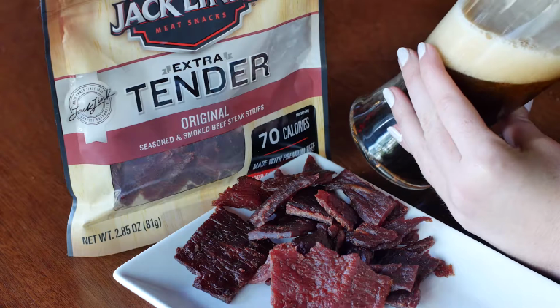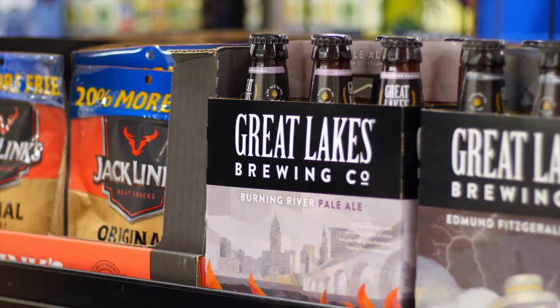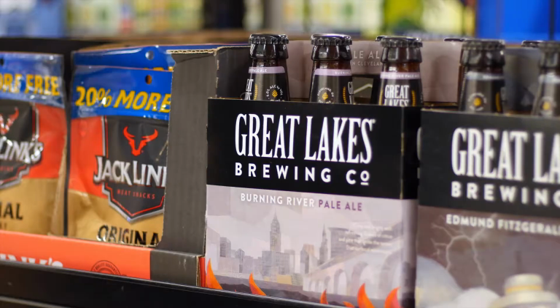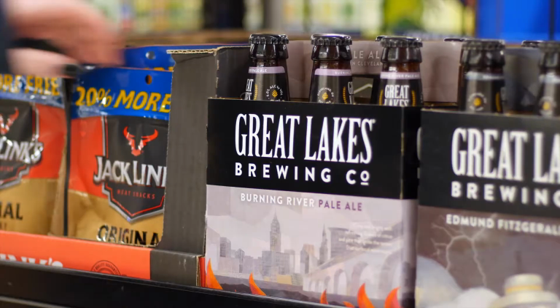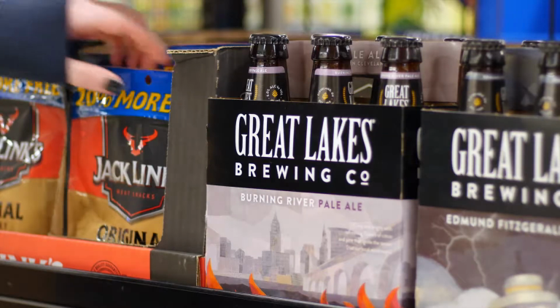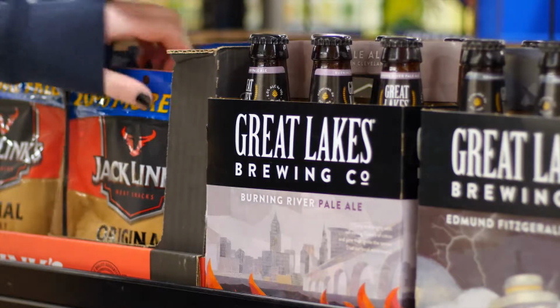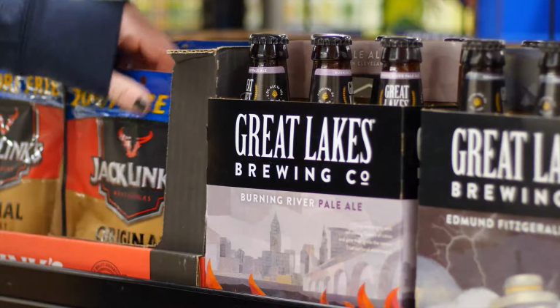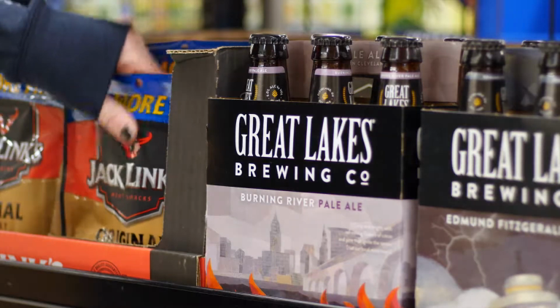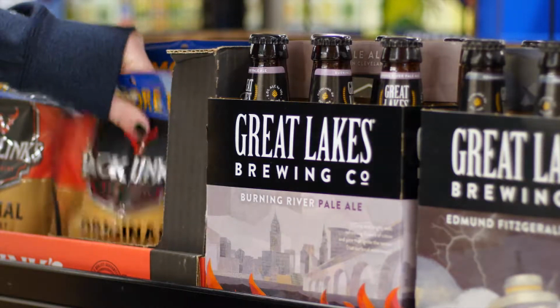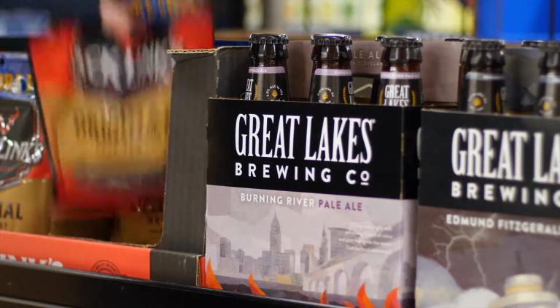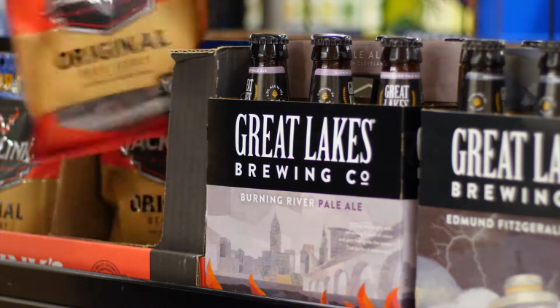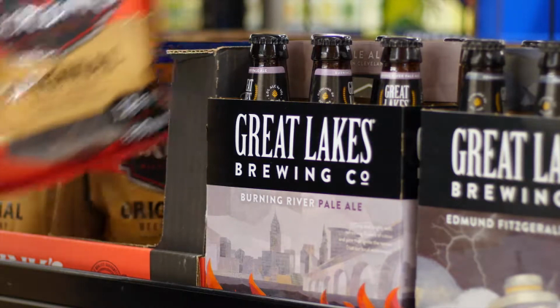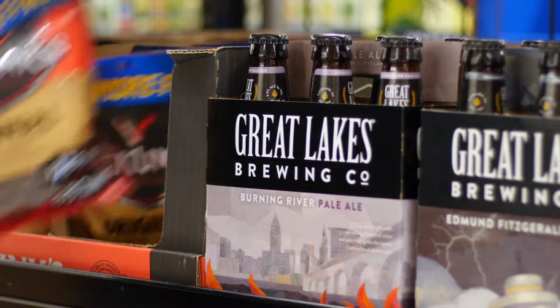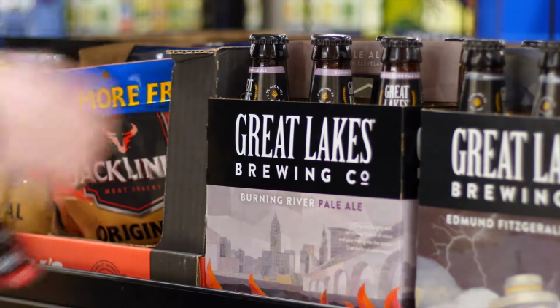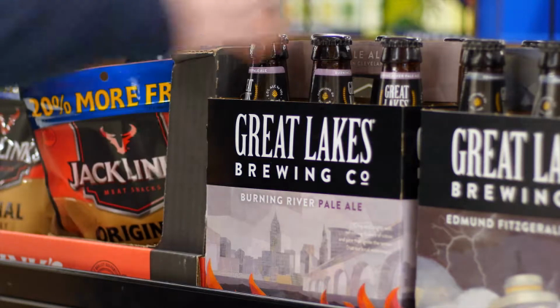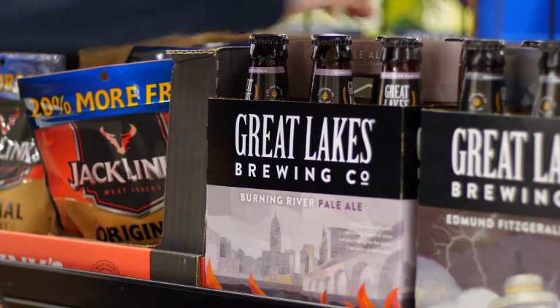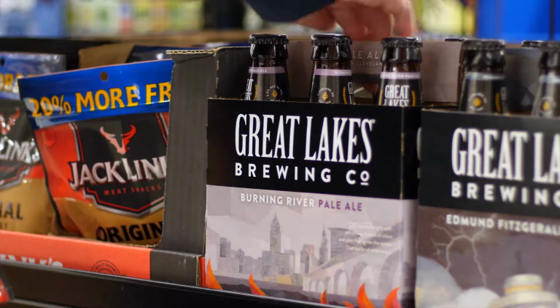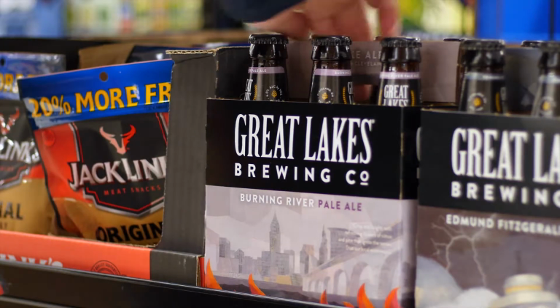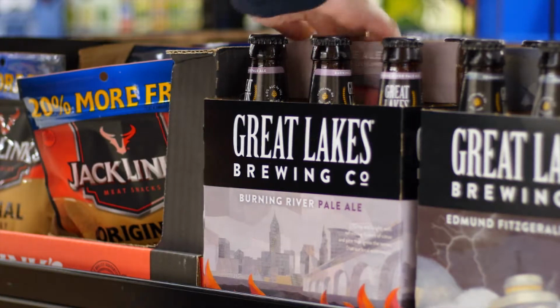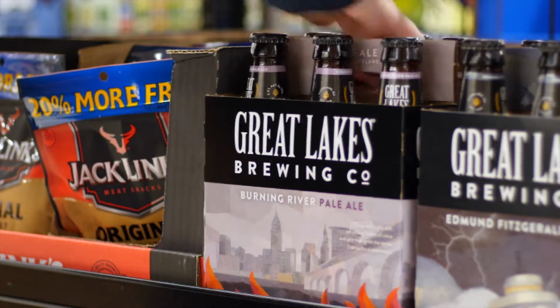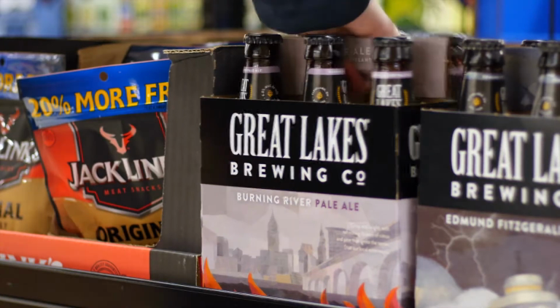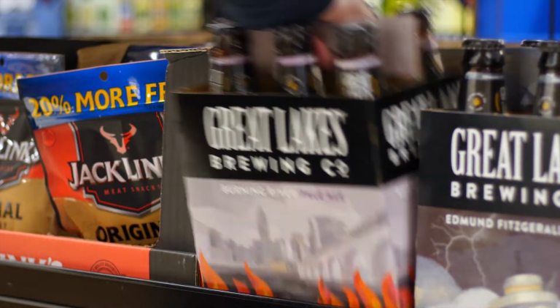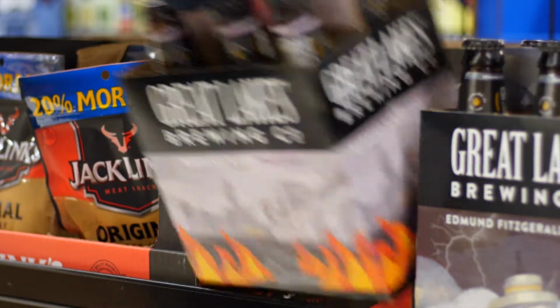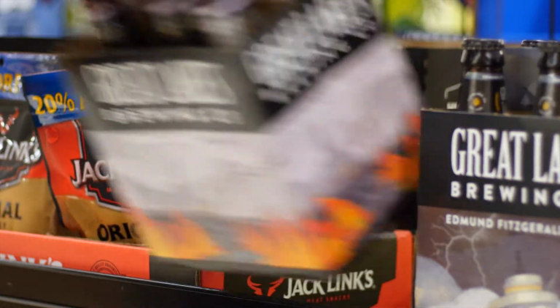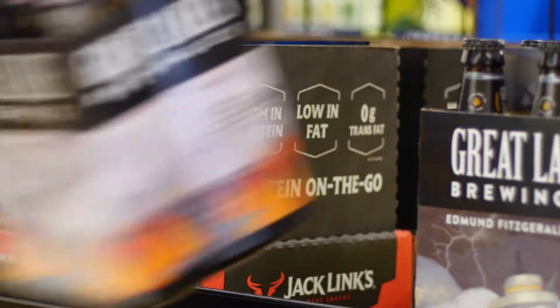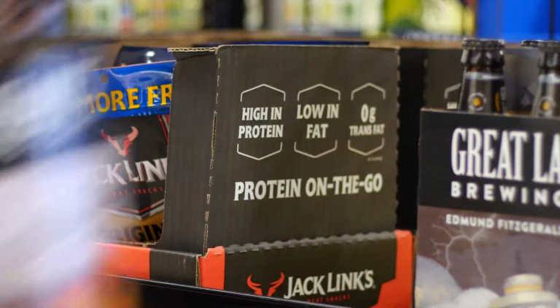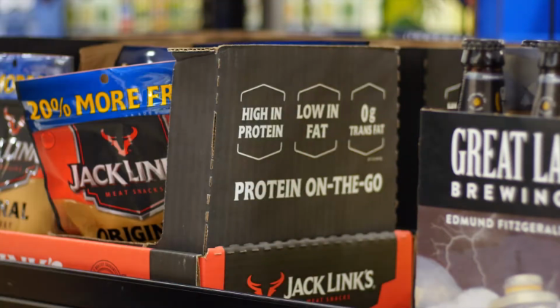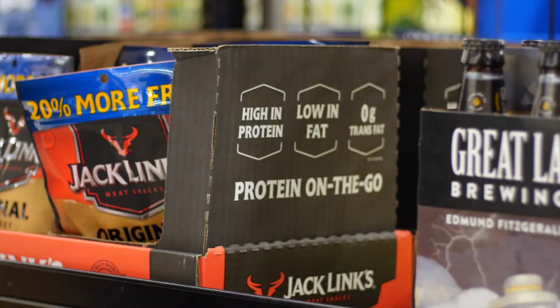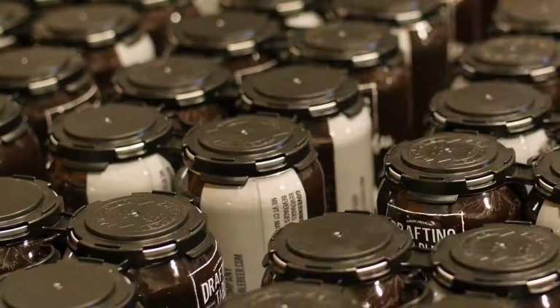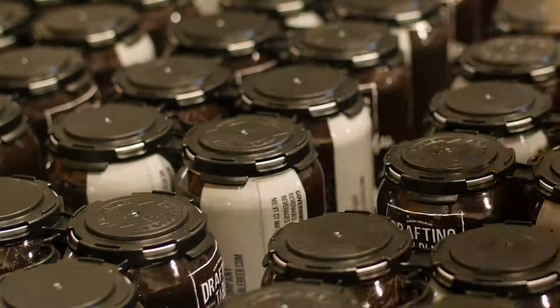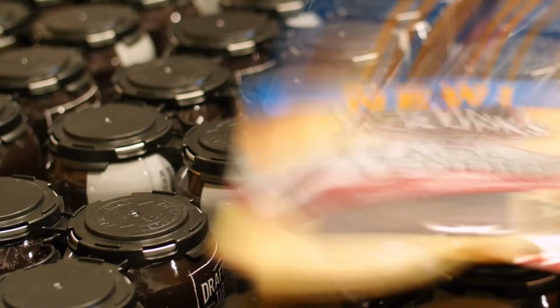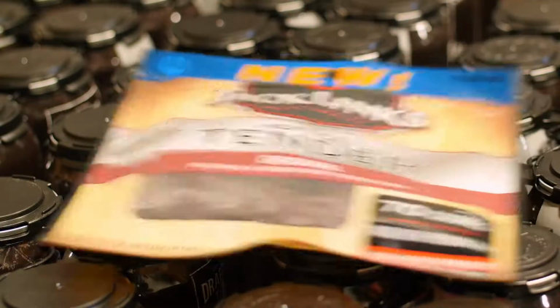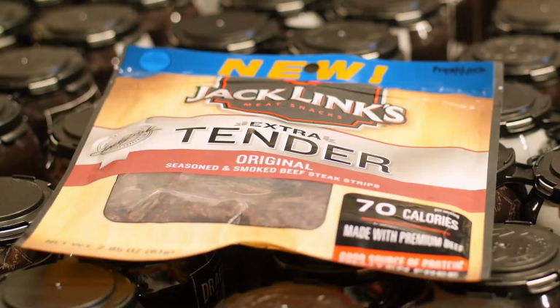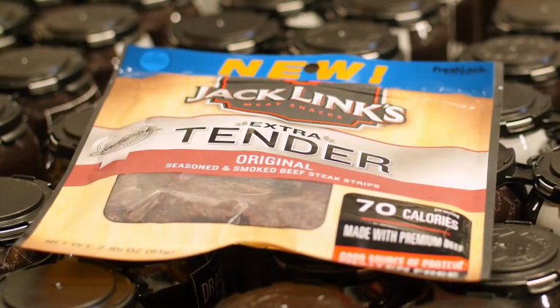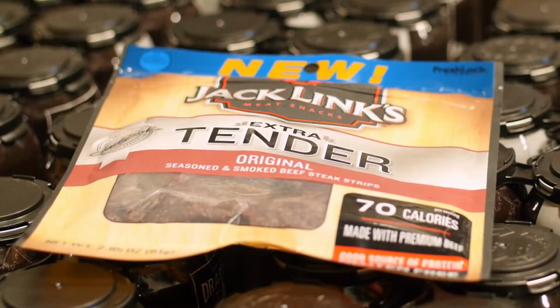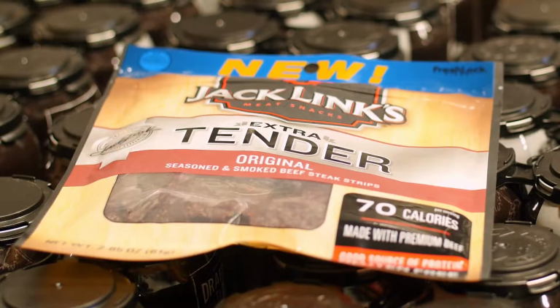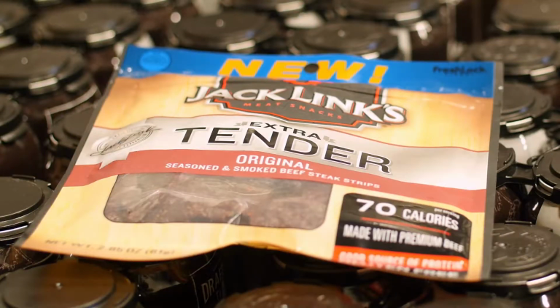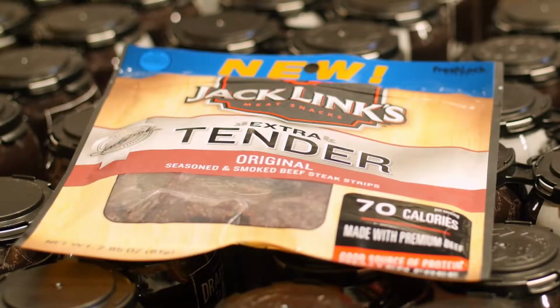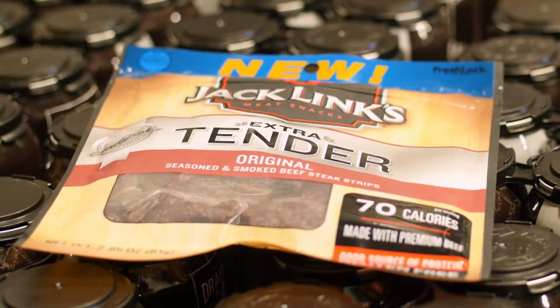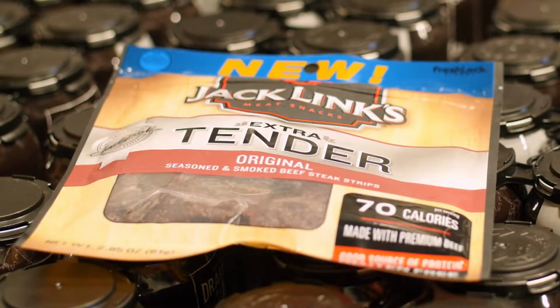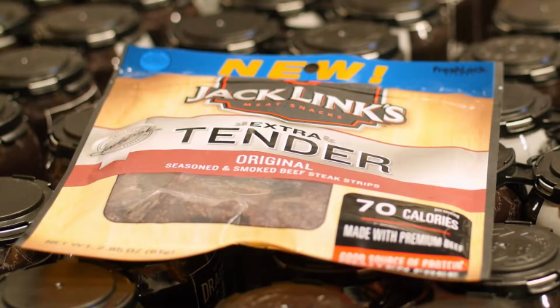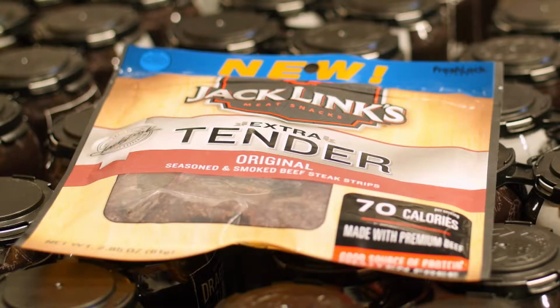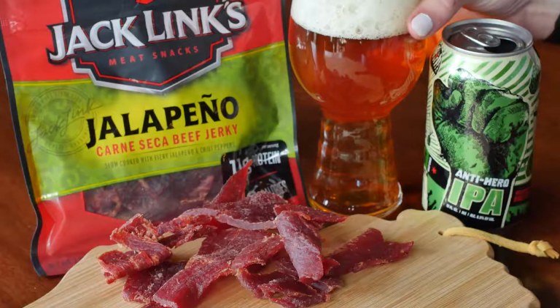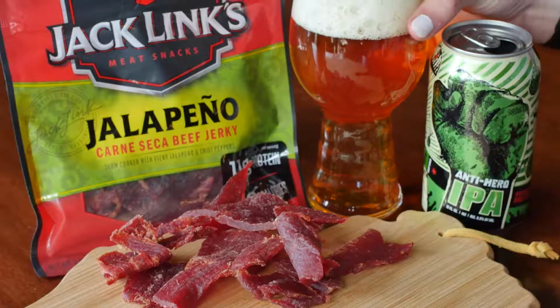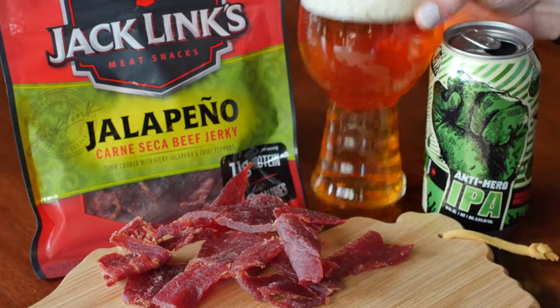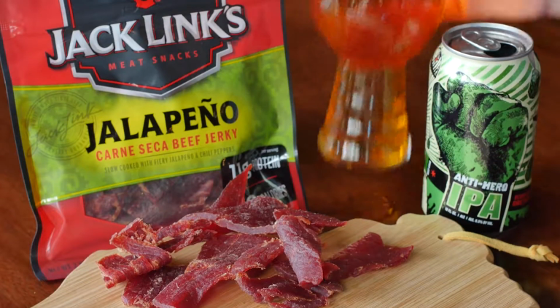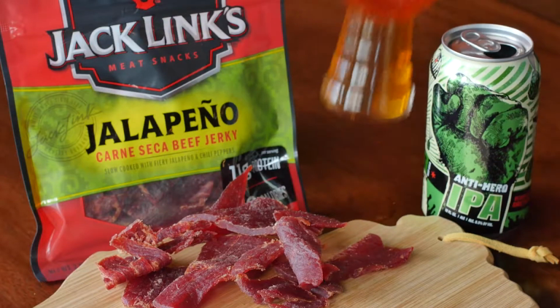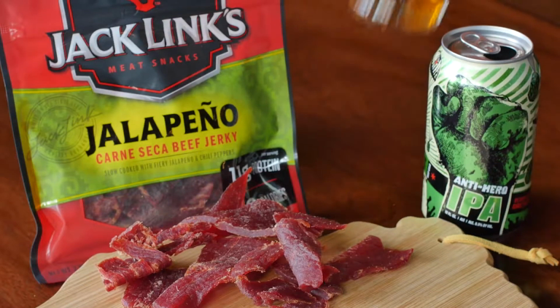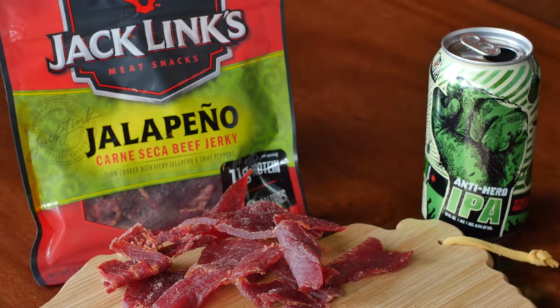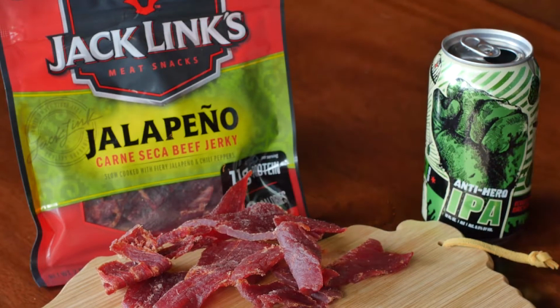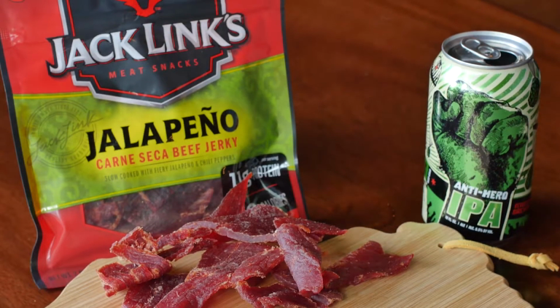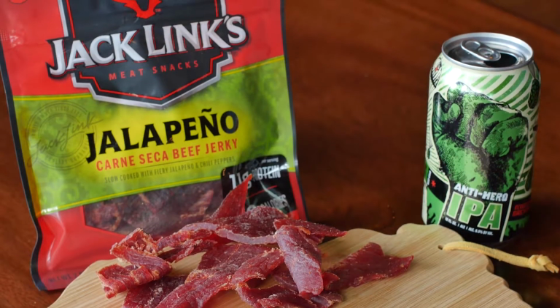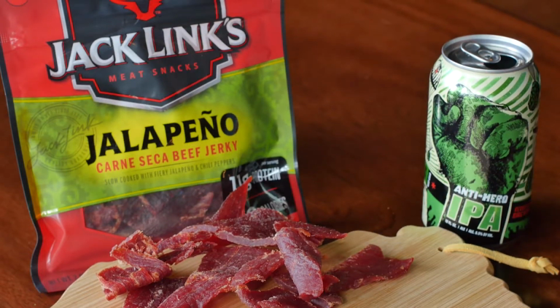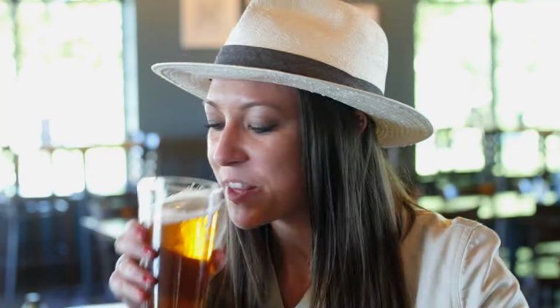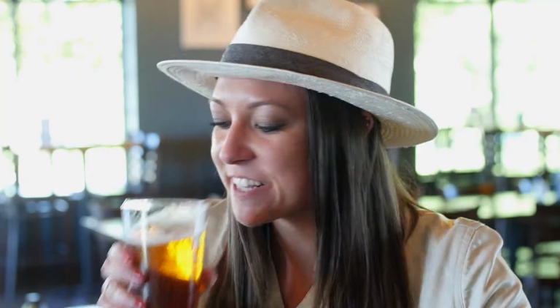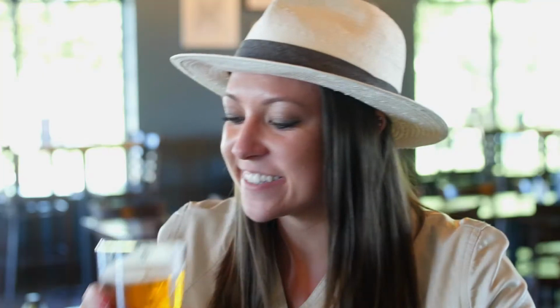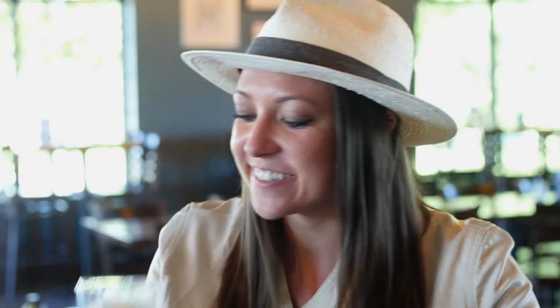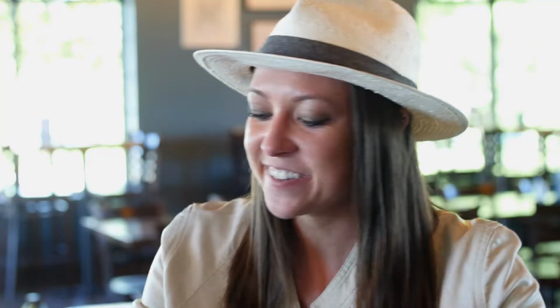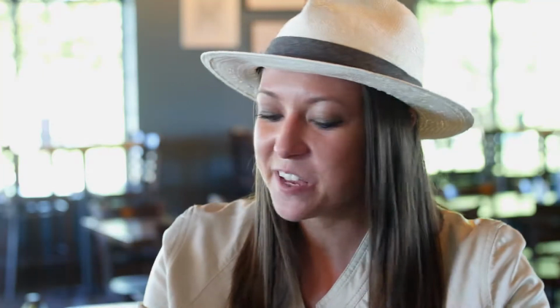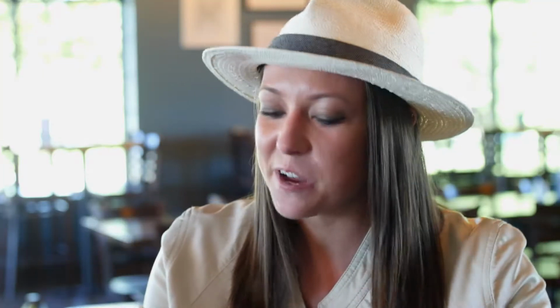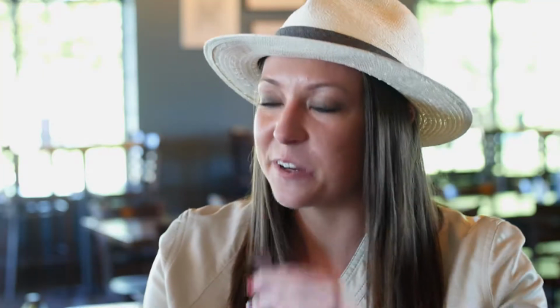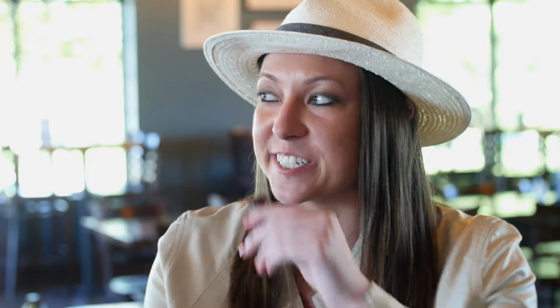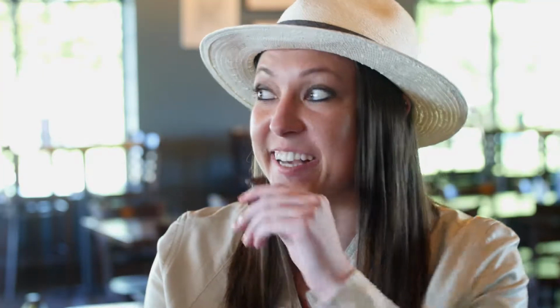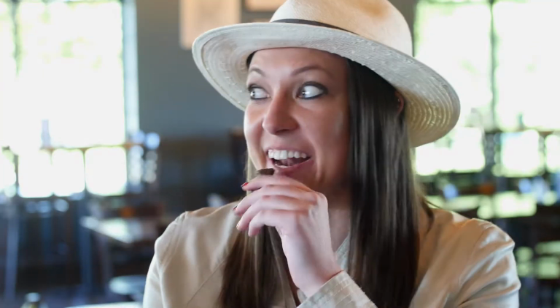So visit your local Meyers store today and stock up on Jacklynx and your favorite craft beer. This perfect pairing will help feed your wild side.